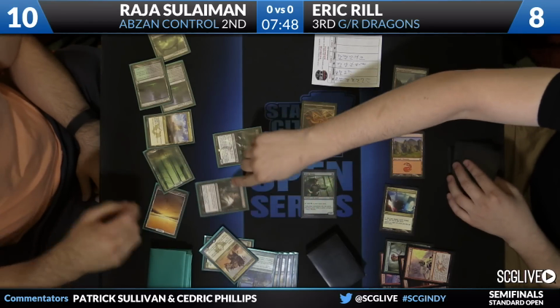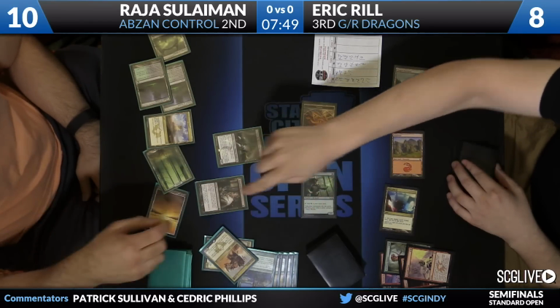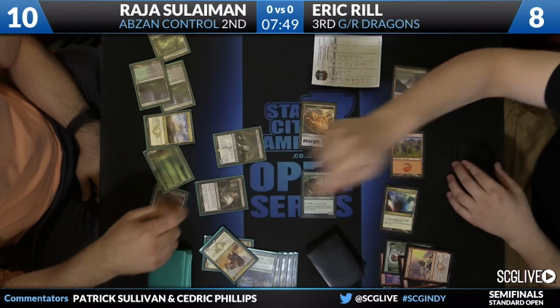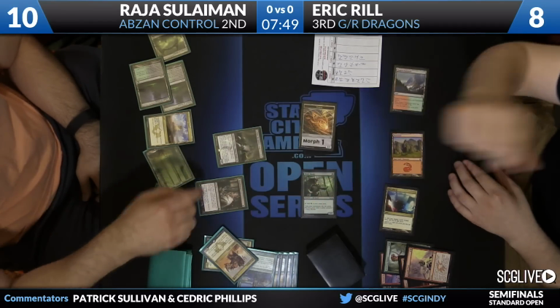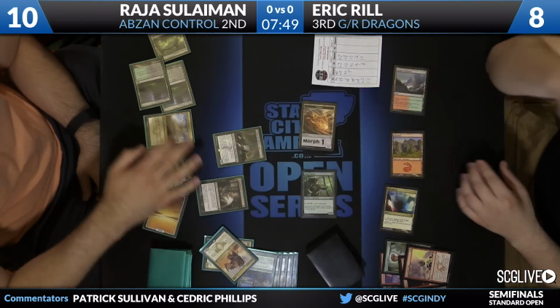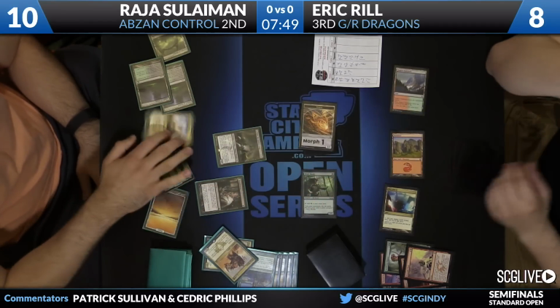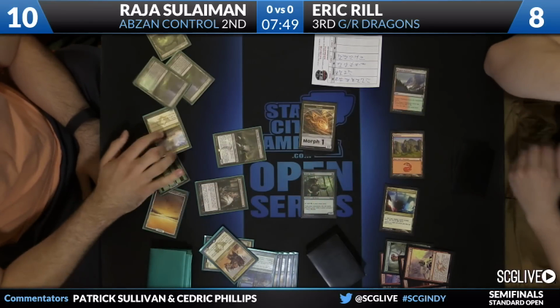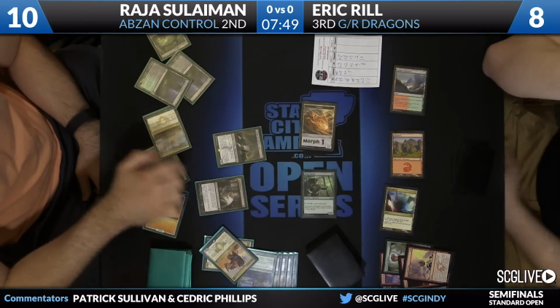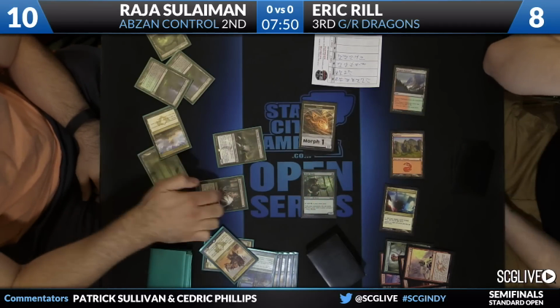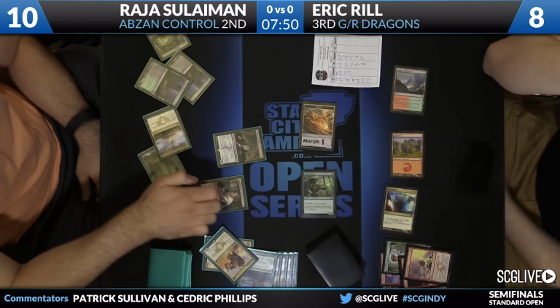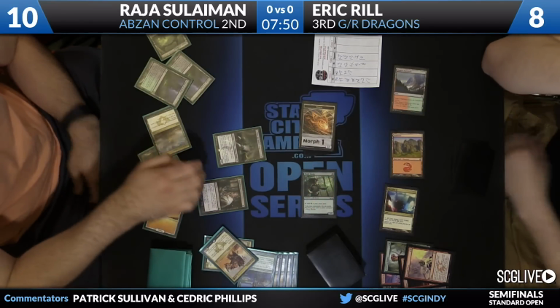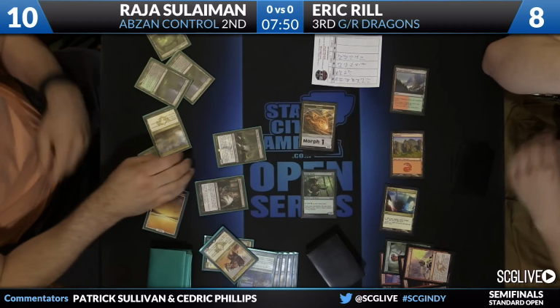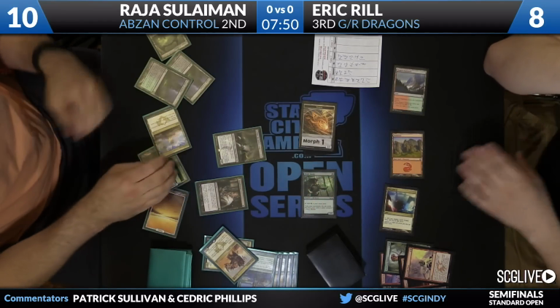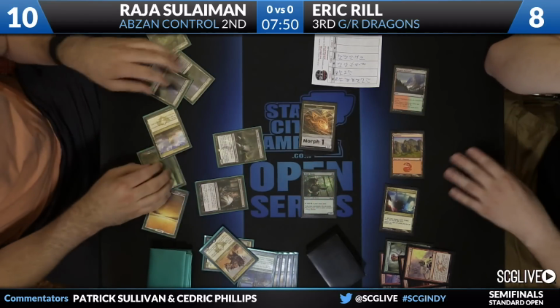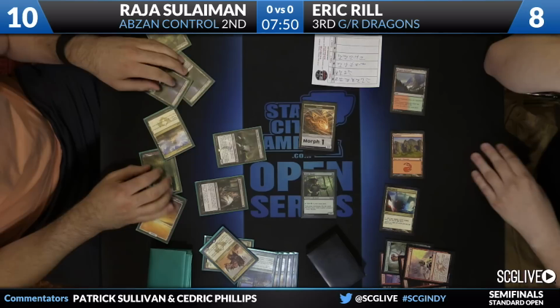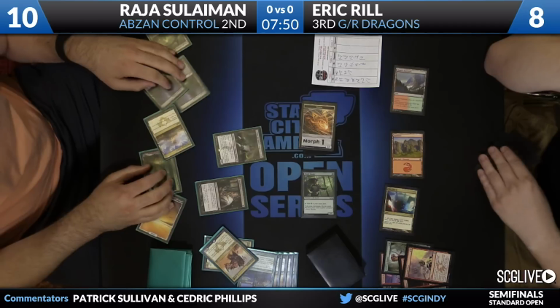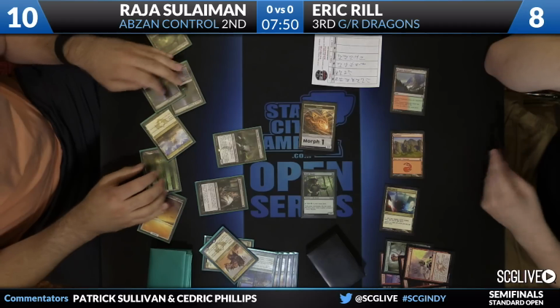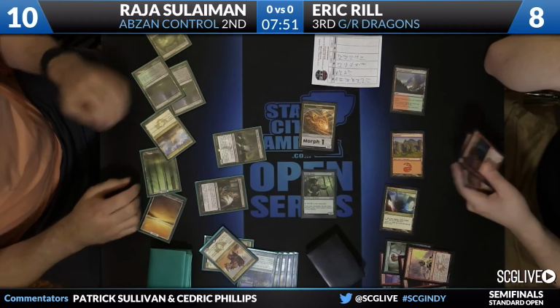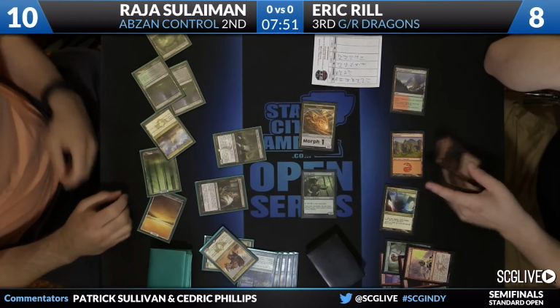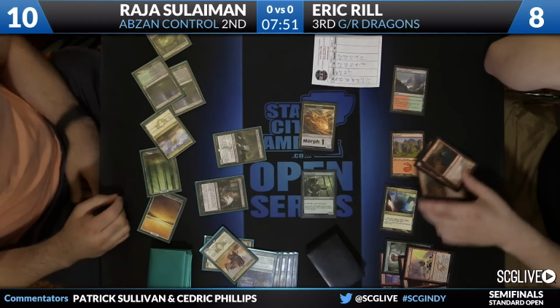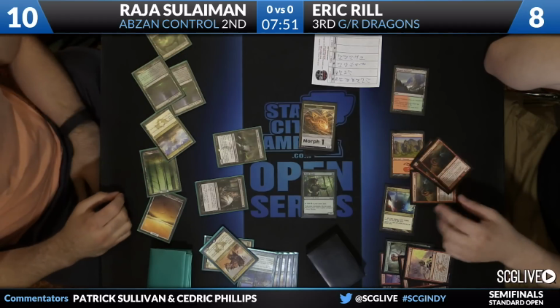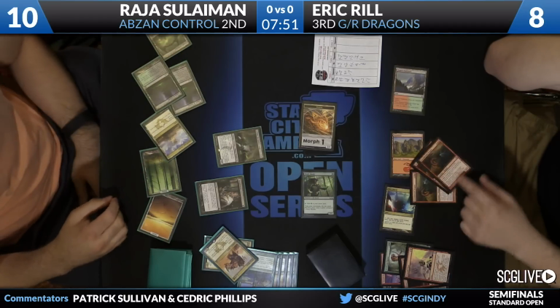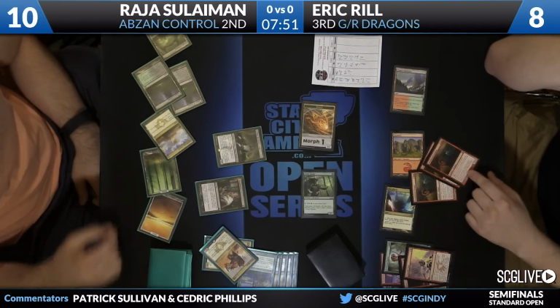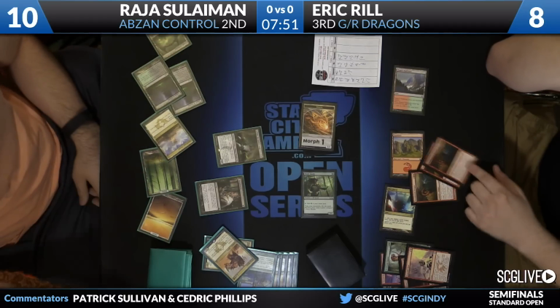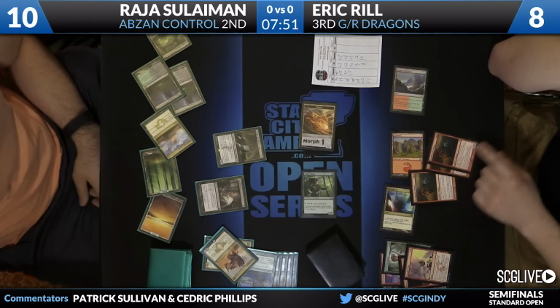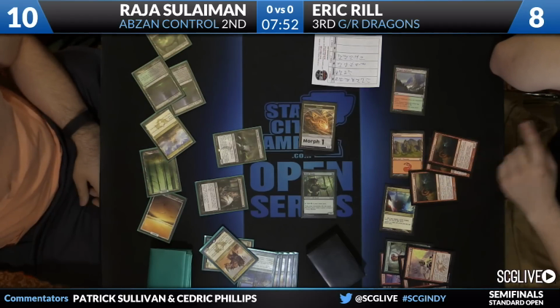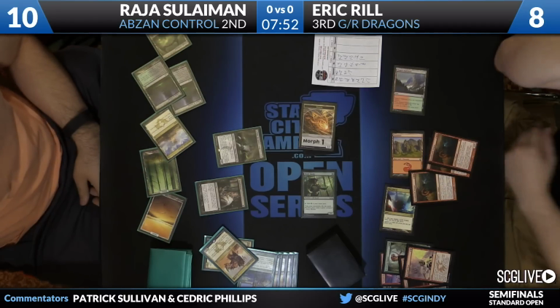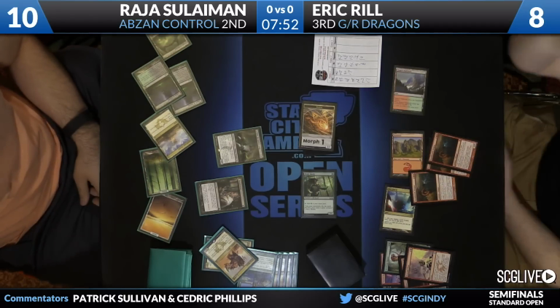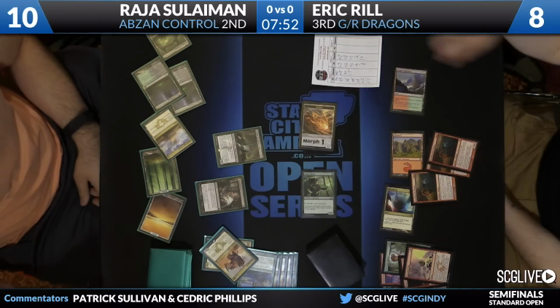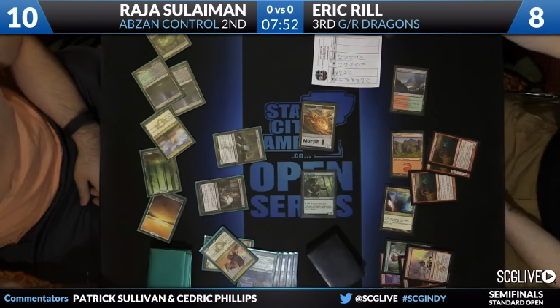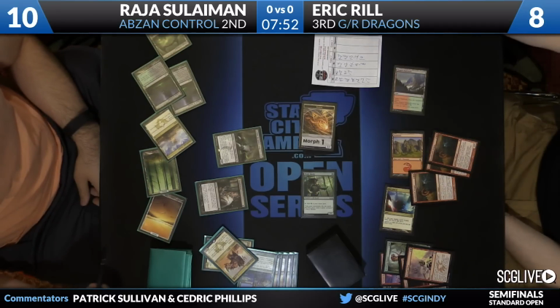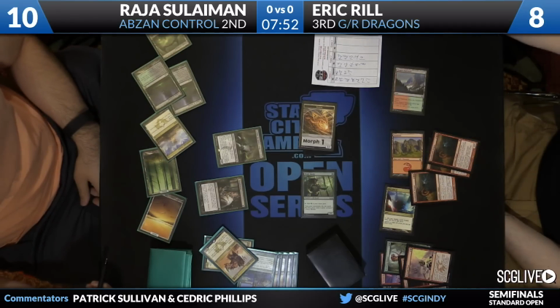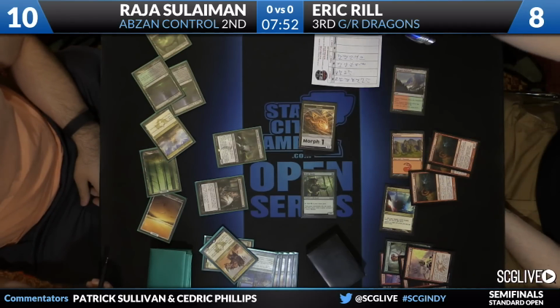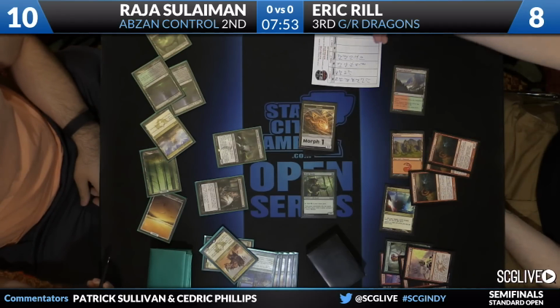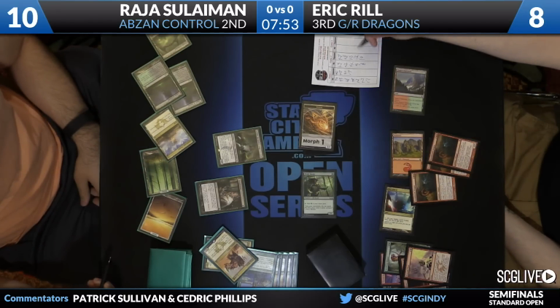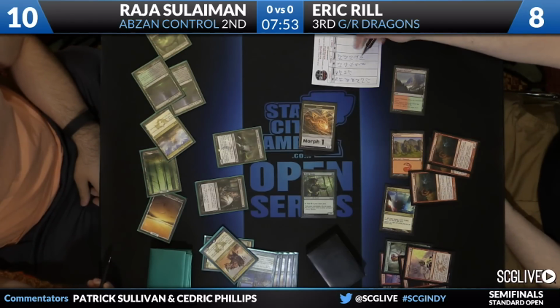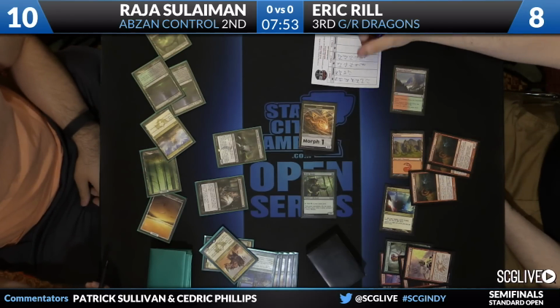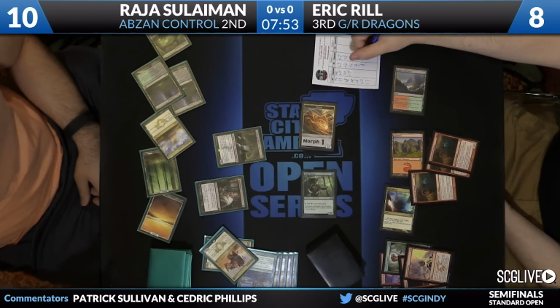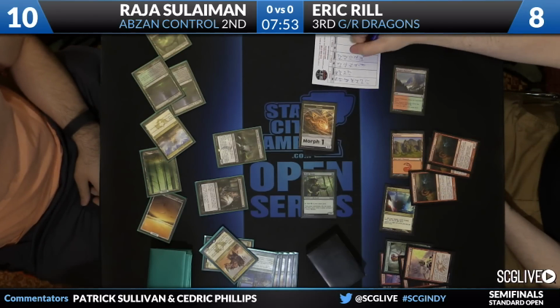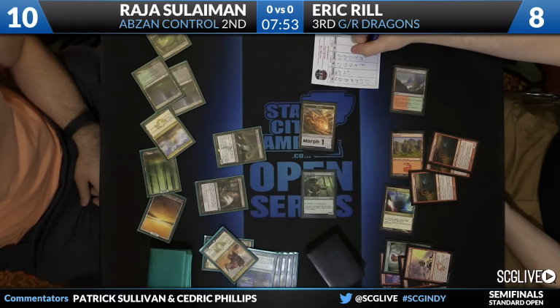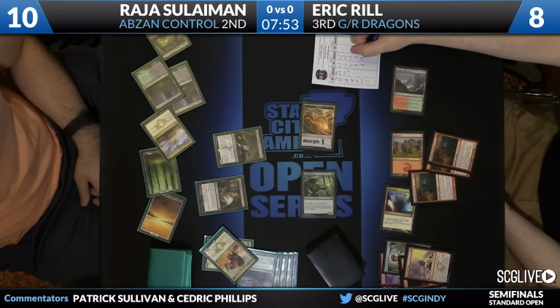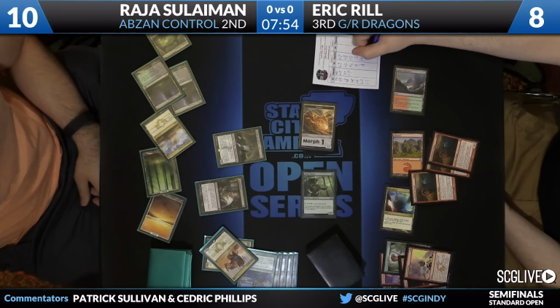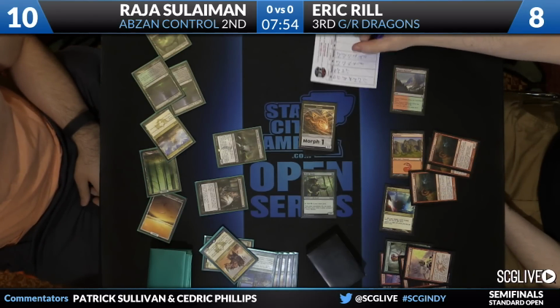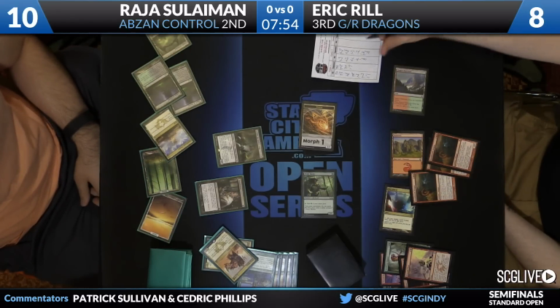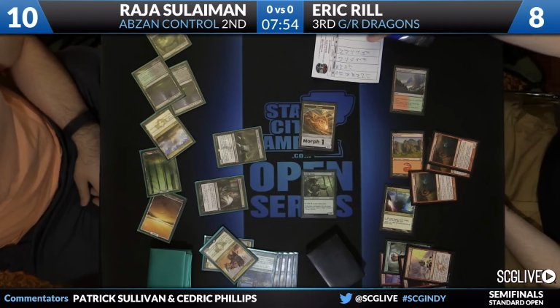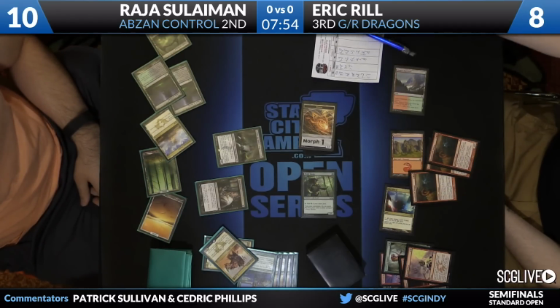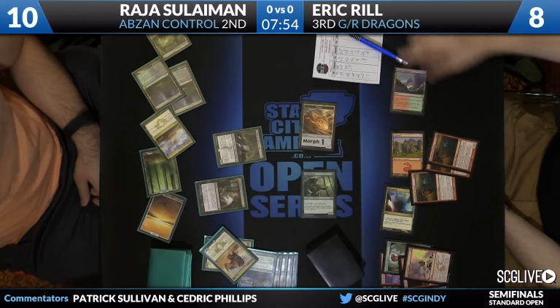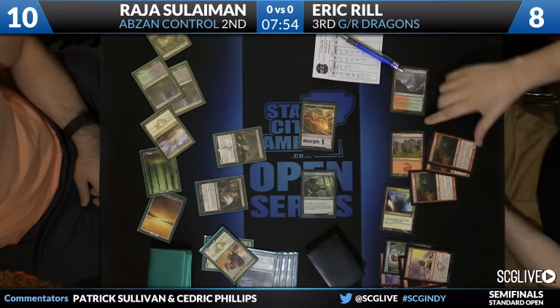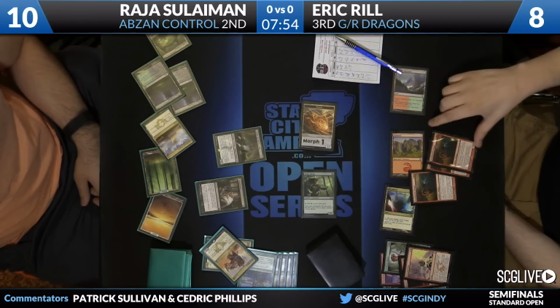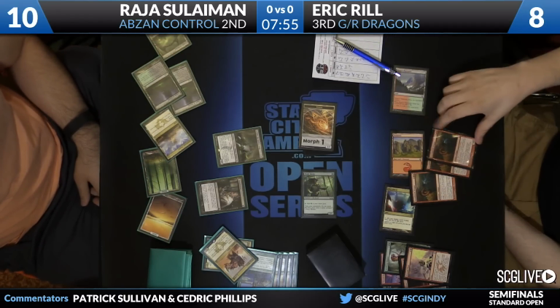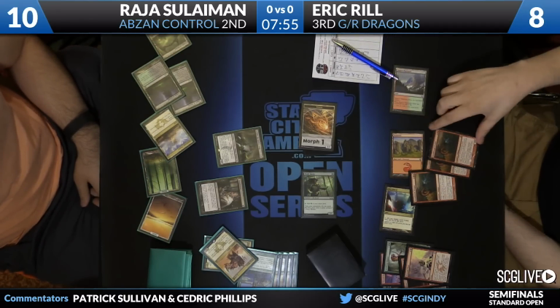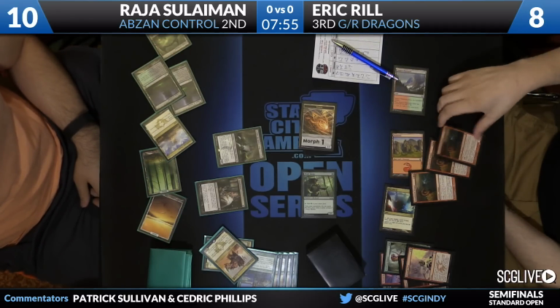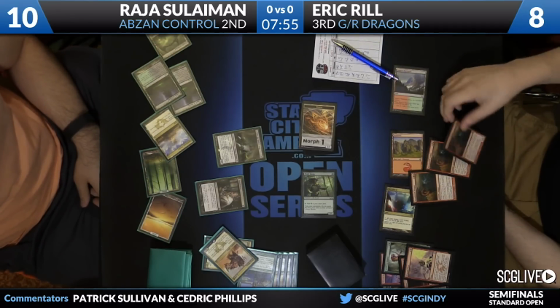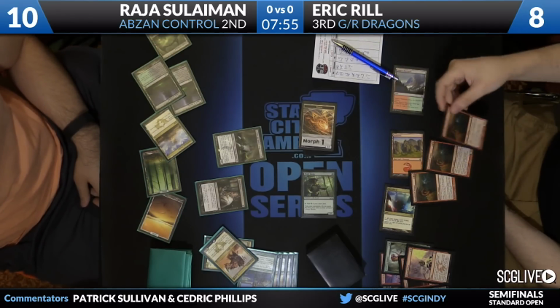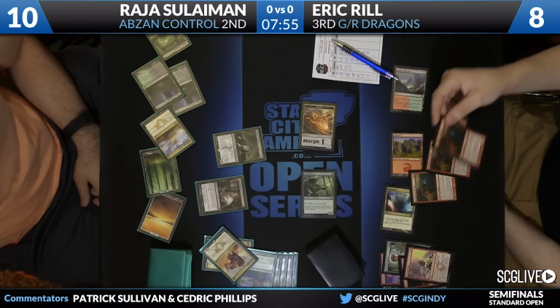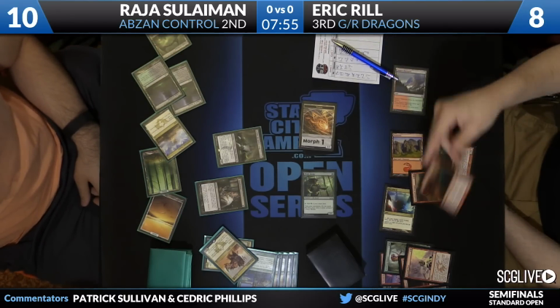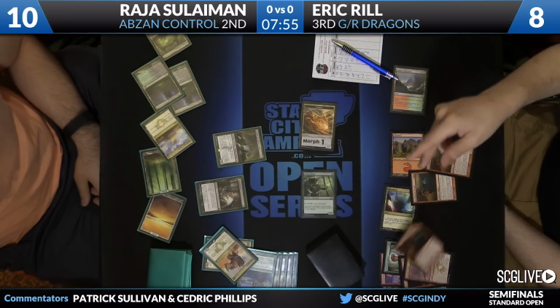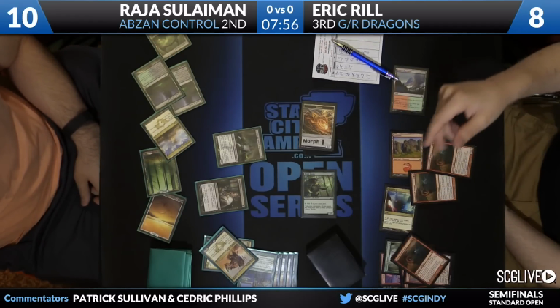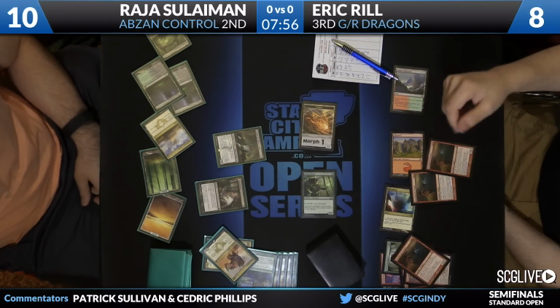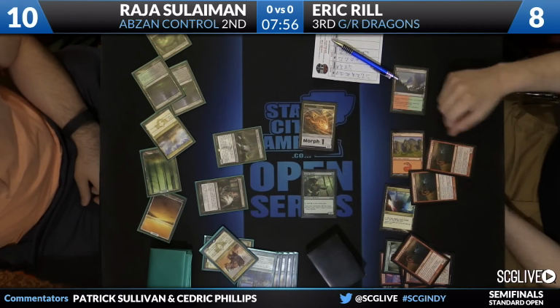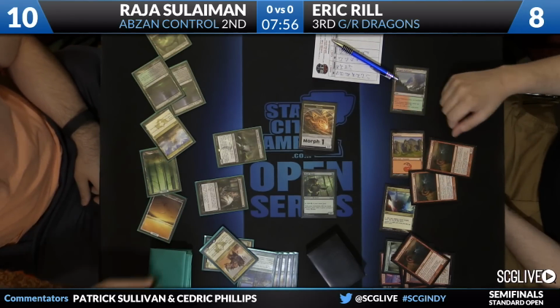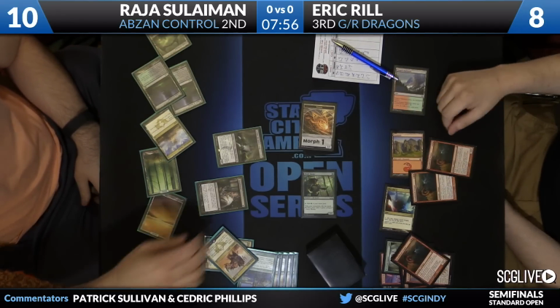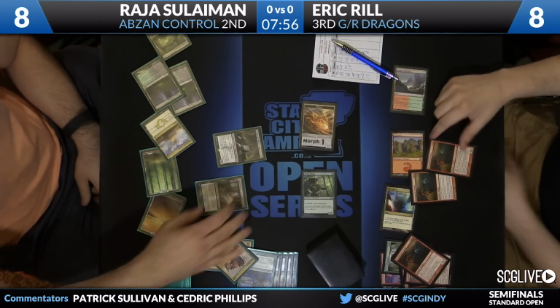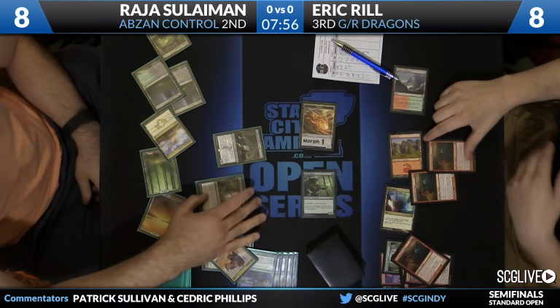You get Thoughtseize. I got a really redundant hand. You get Thoughtseize — I got Stormbreath Dragons for days. Really redundant. I didn't think it was going to be like that.